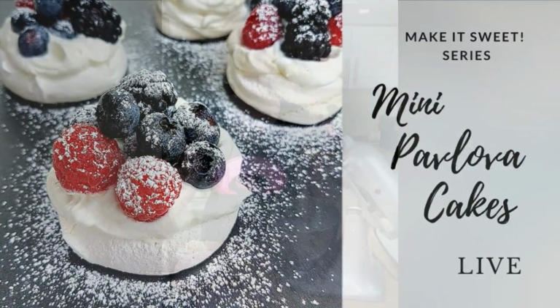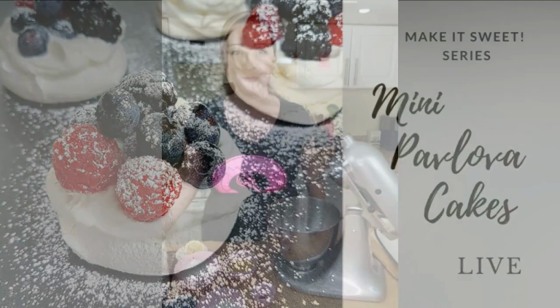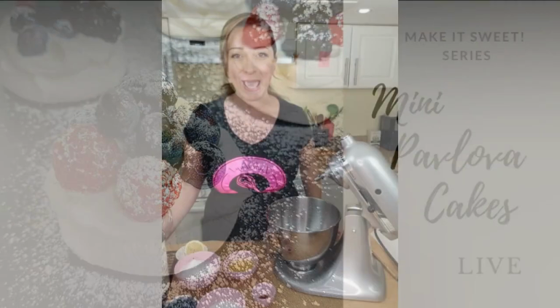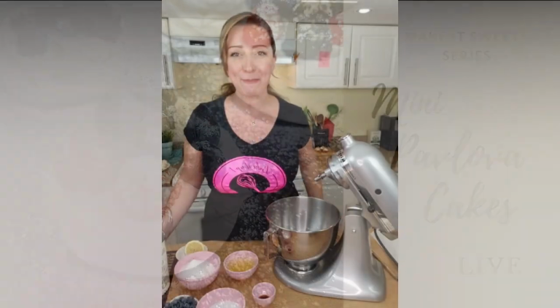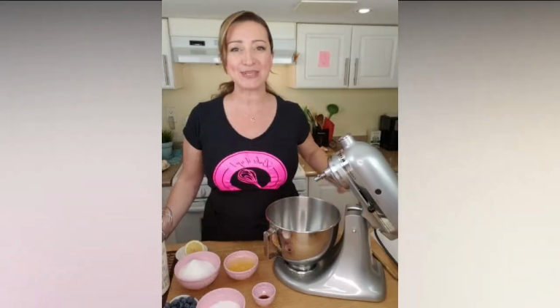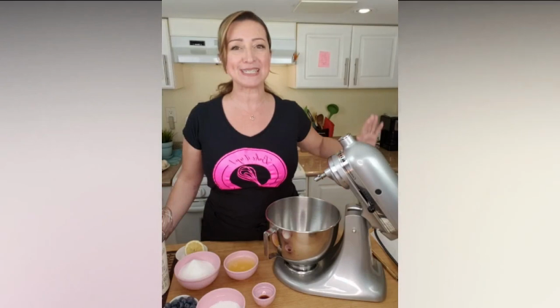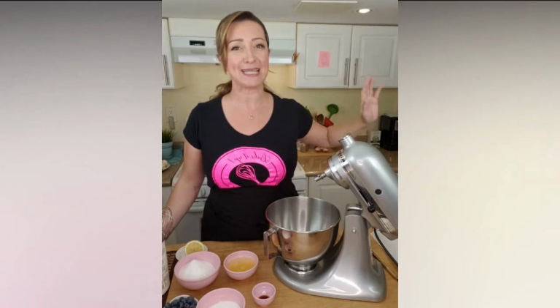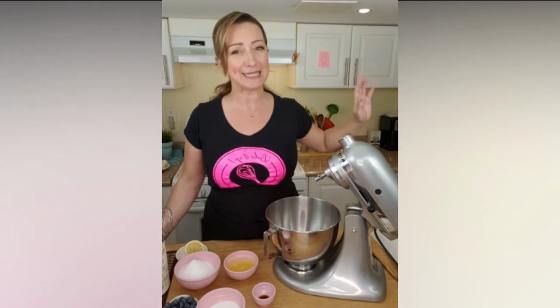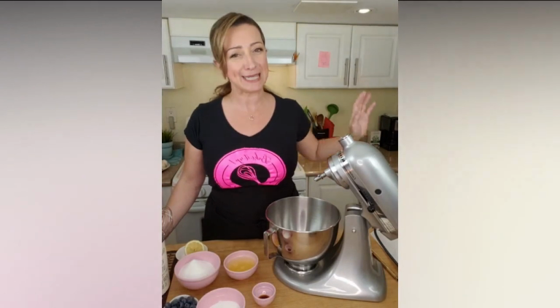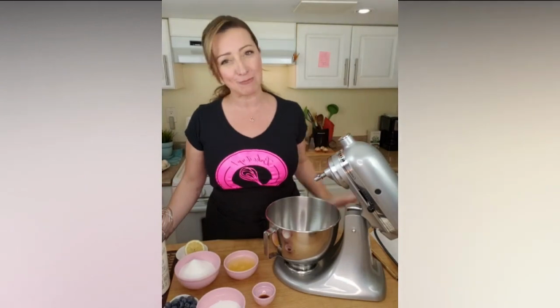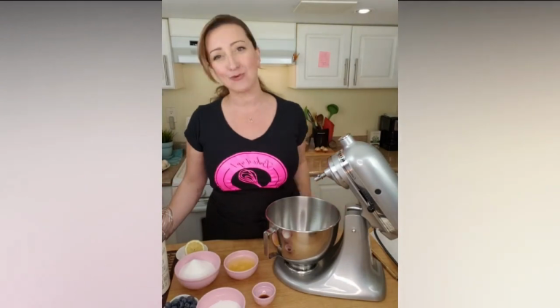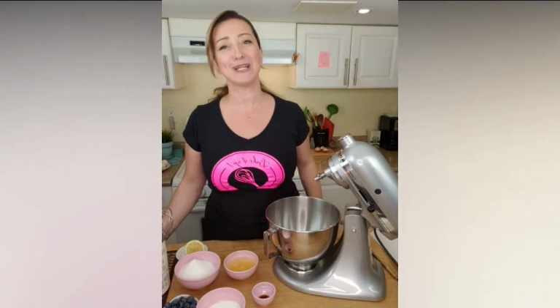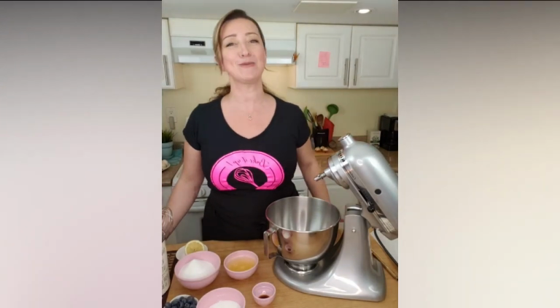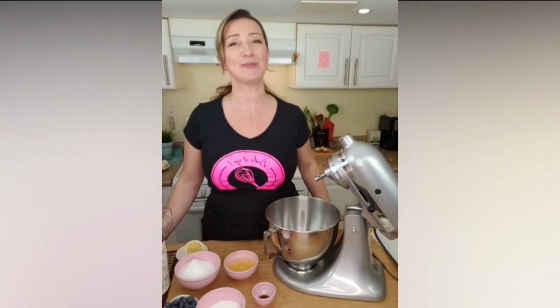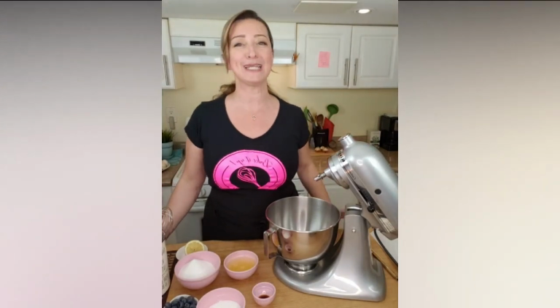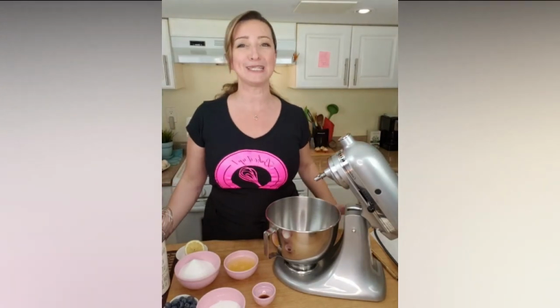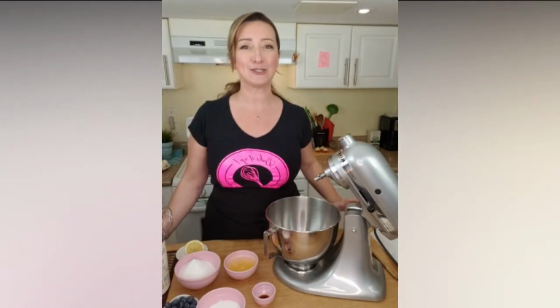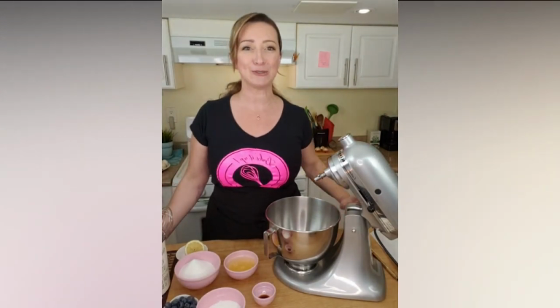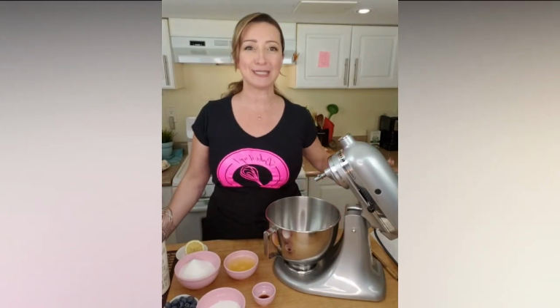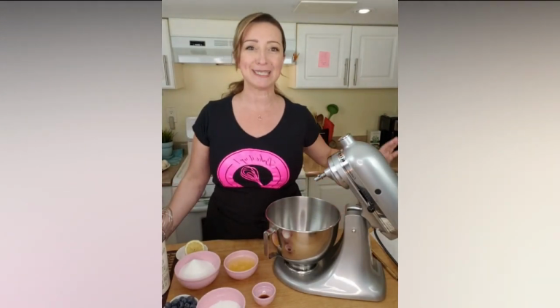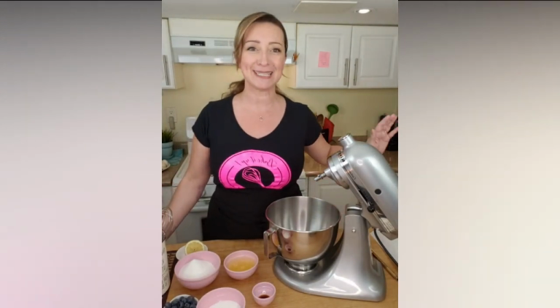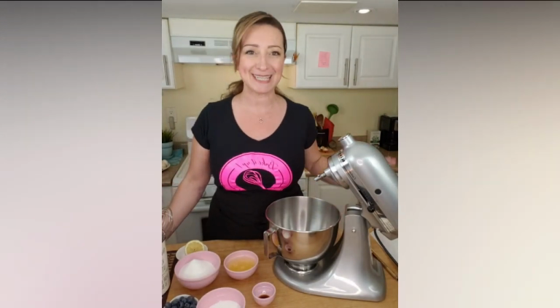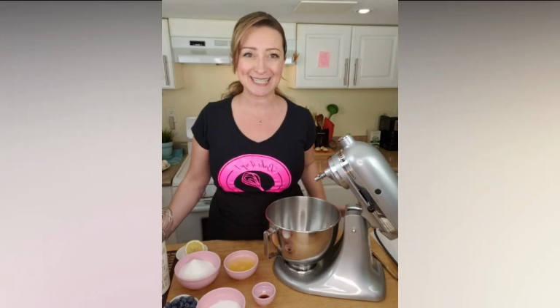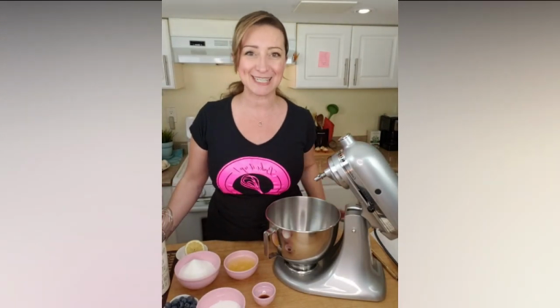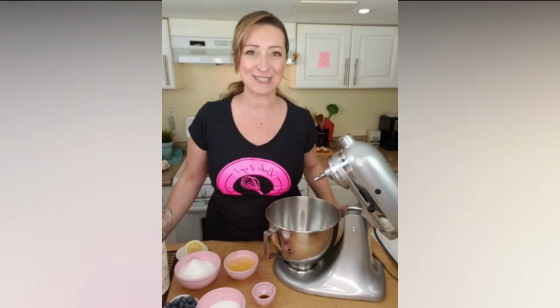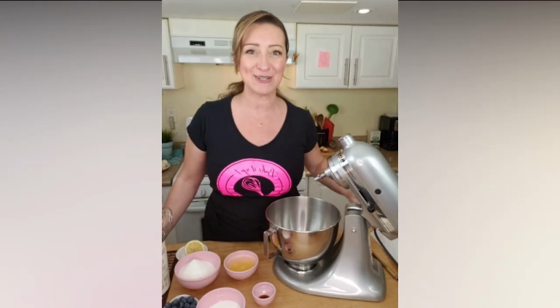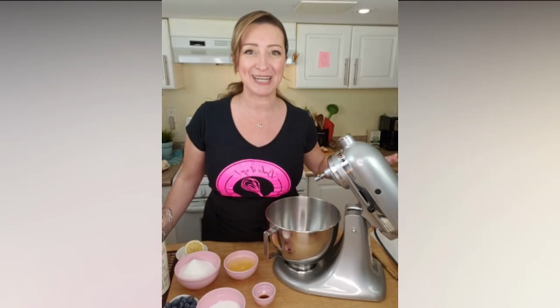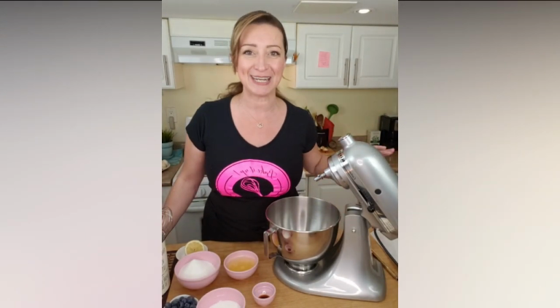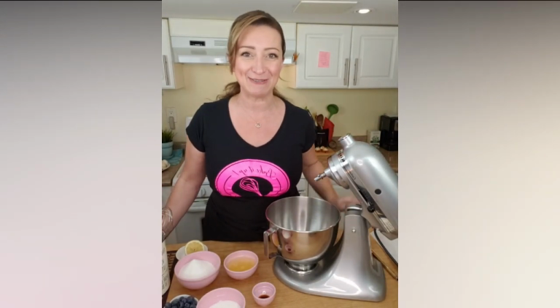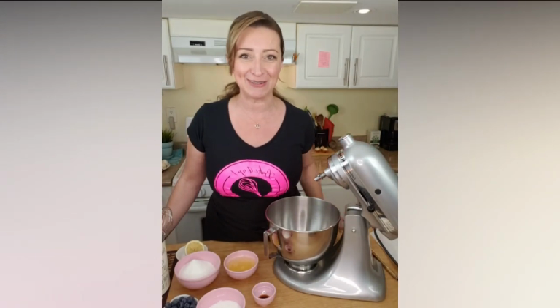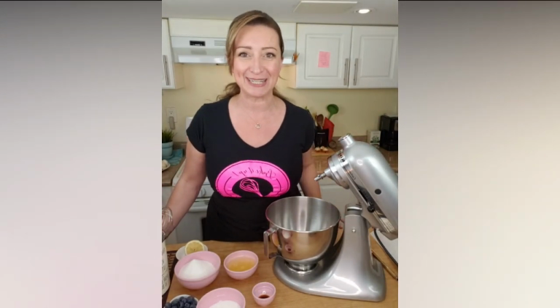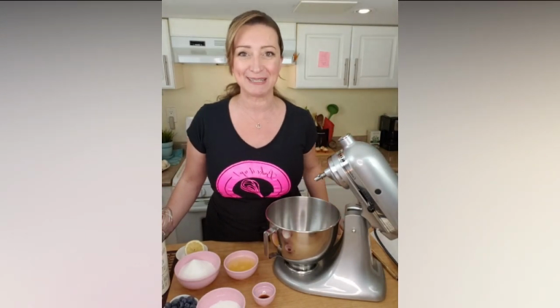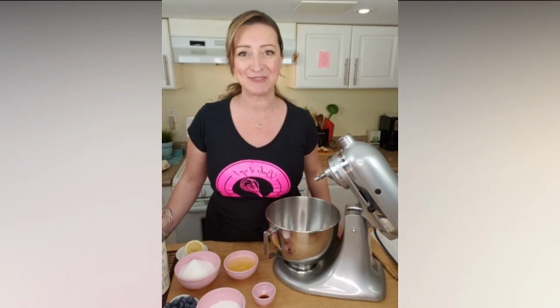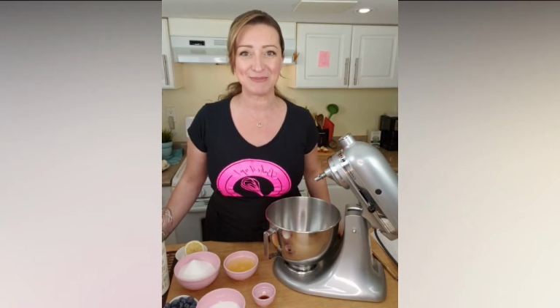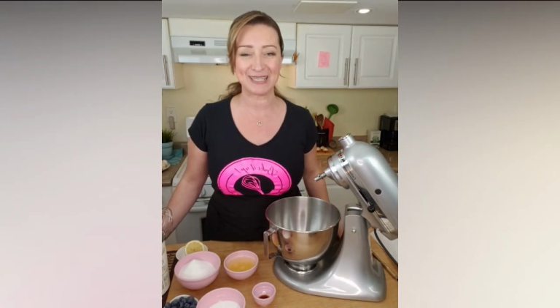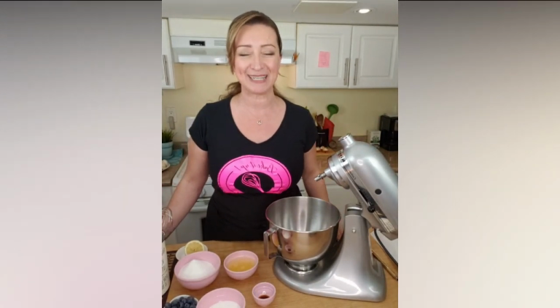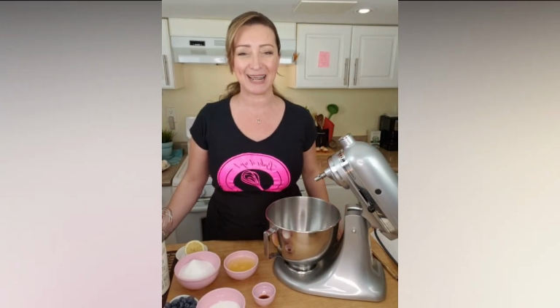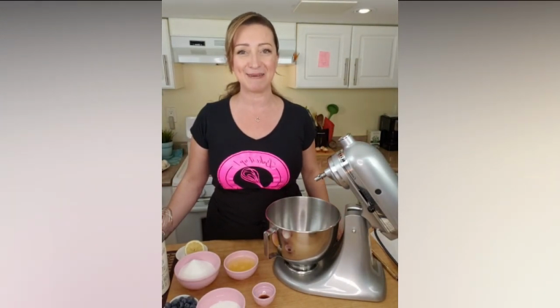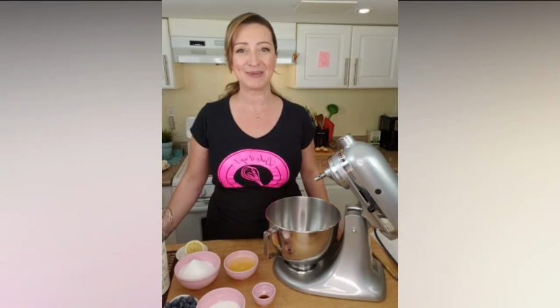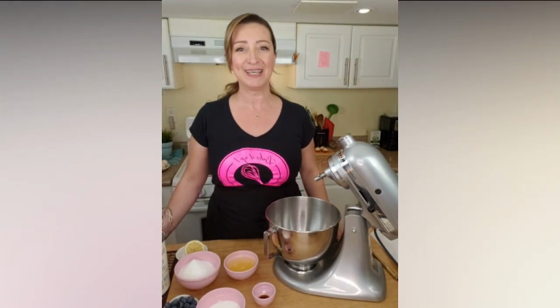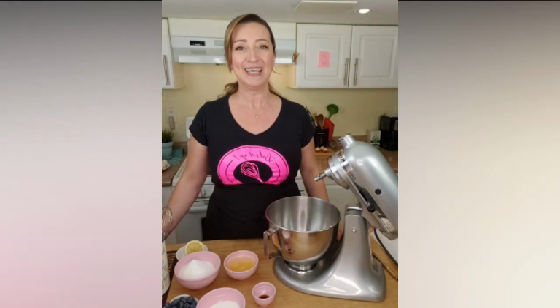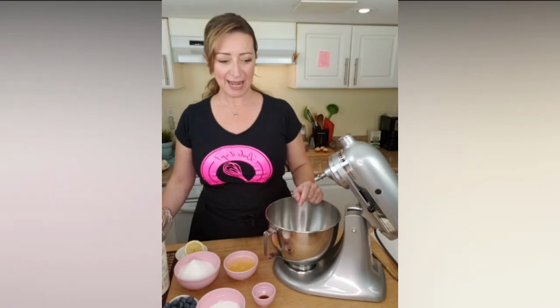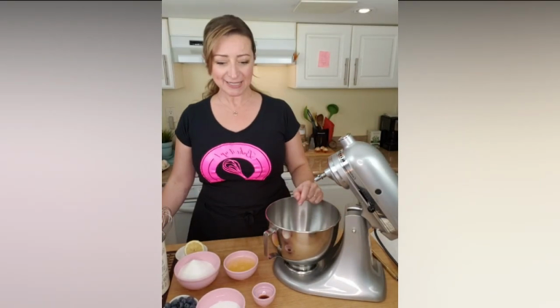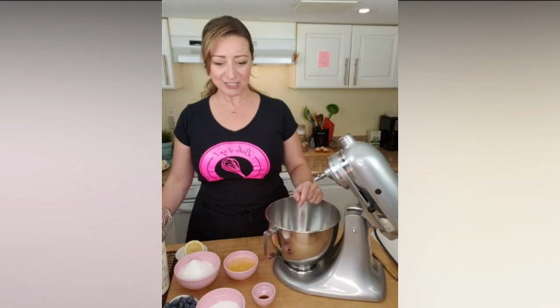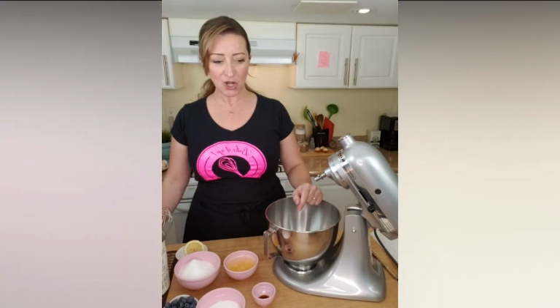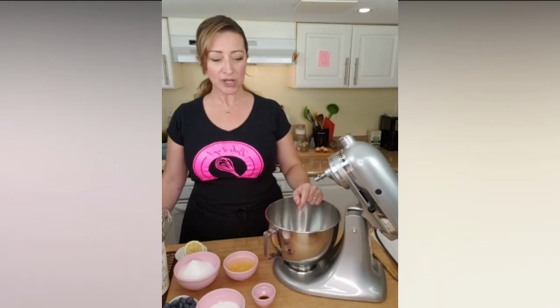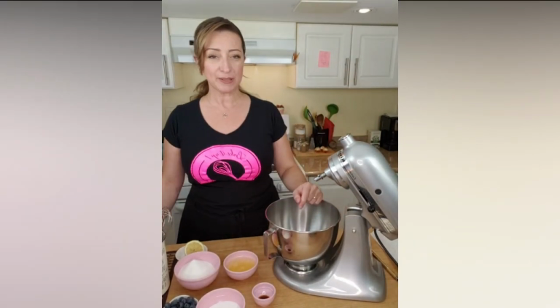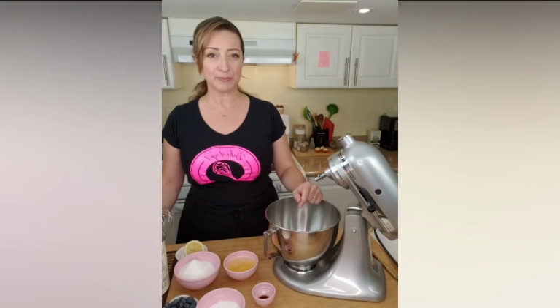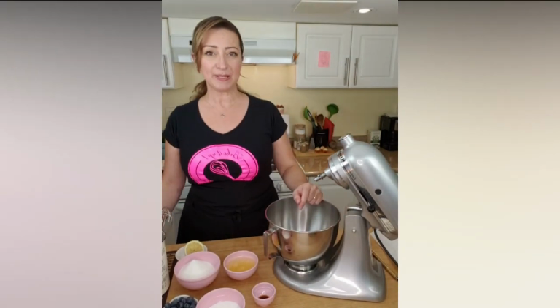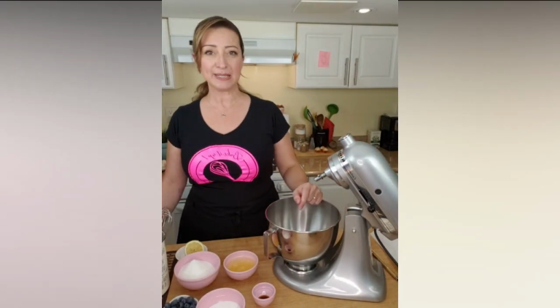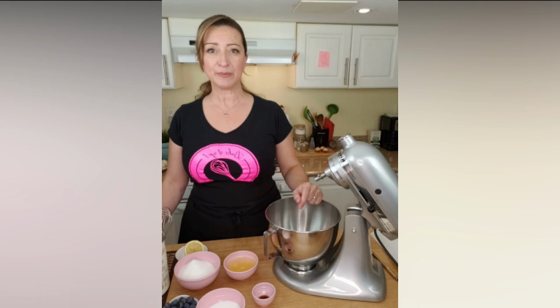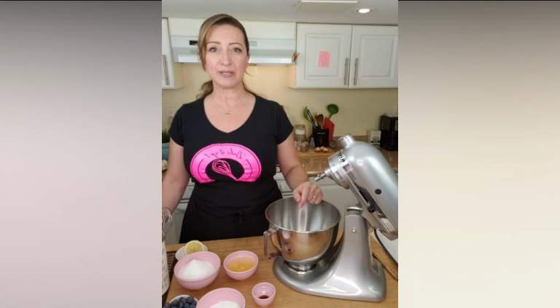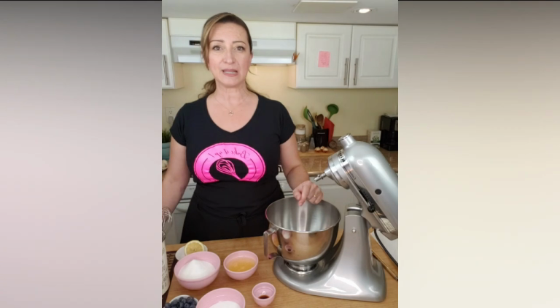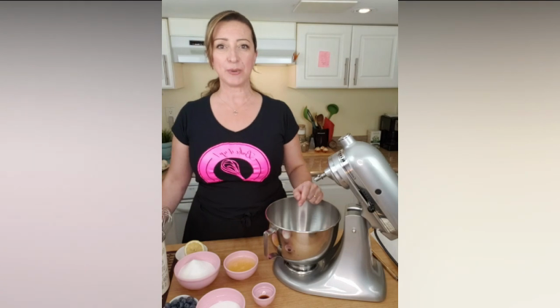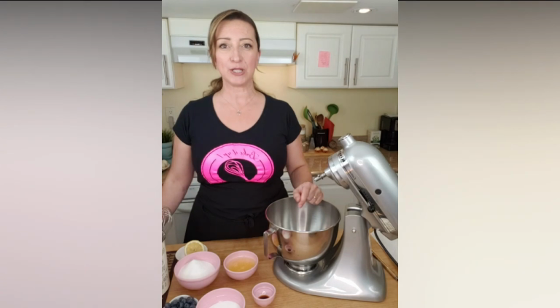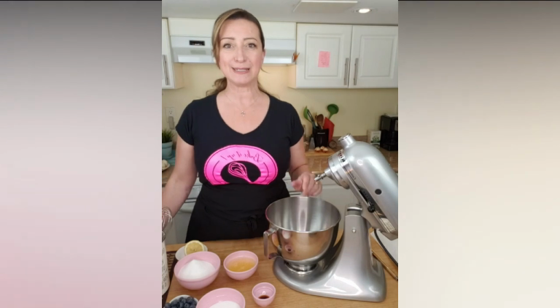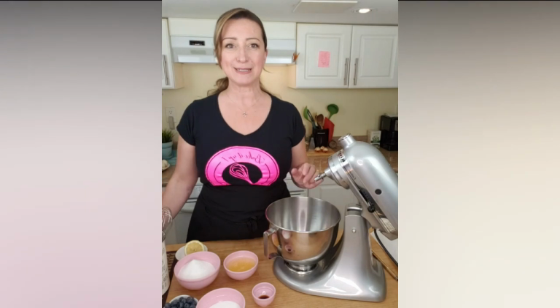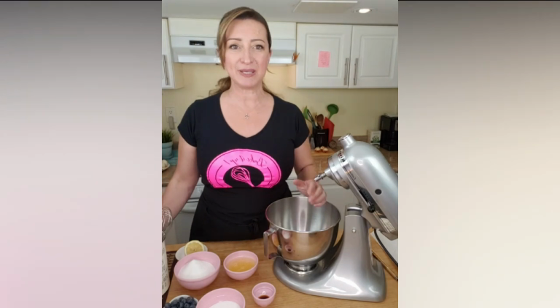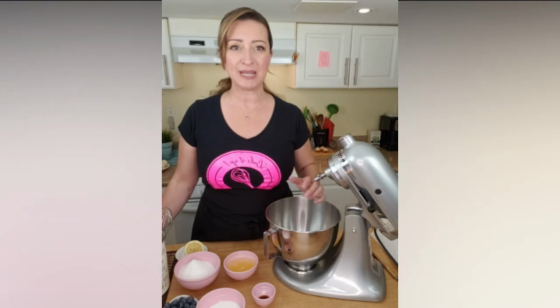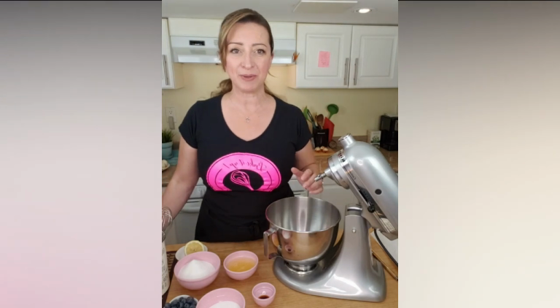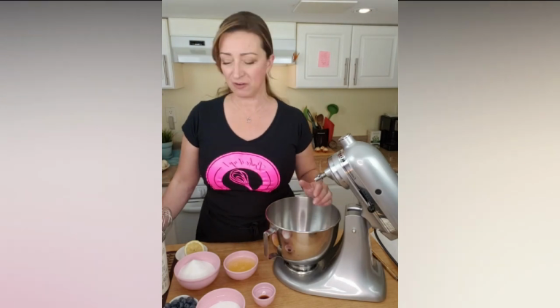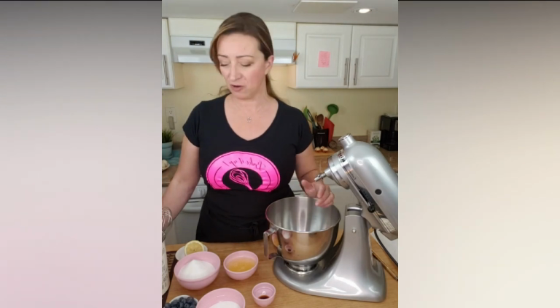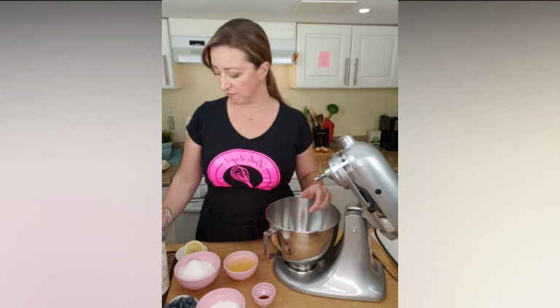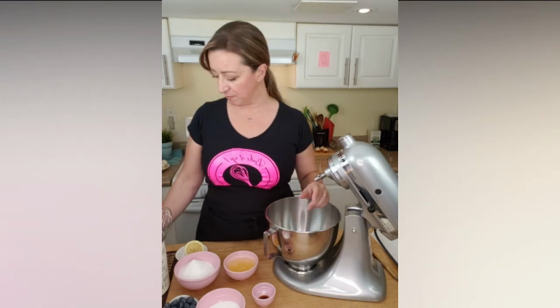Happy Sunday! Buona Domenica a tutti! This is Lorena, welcome to Bukirab. Let's talk a little bit about this mini pavlova.